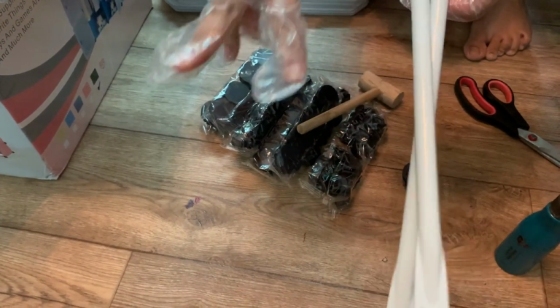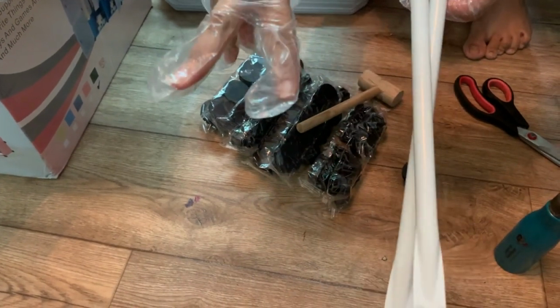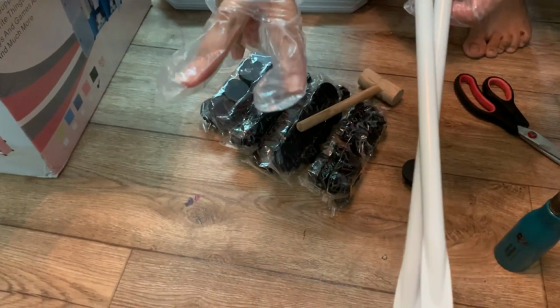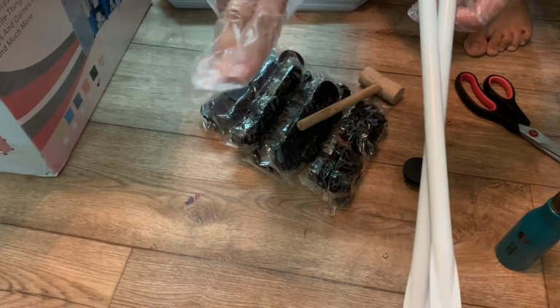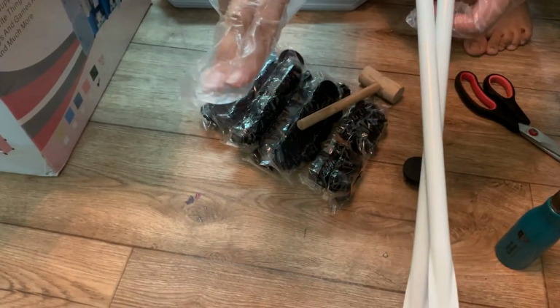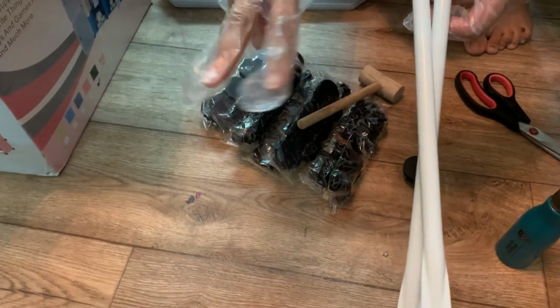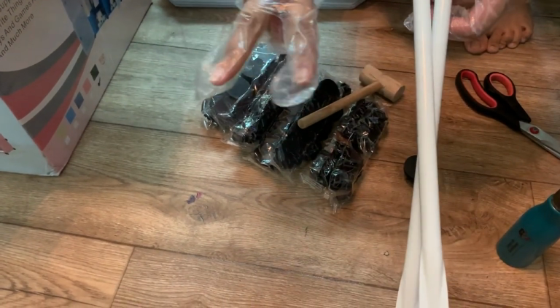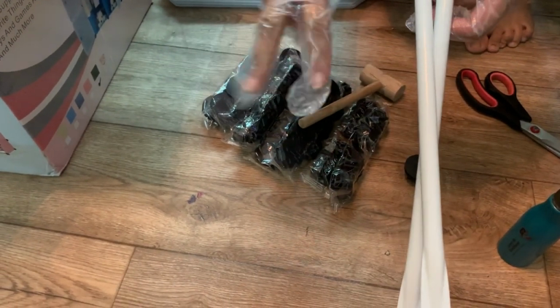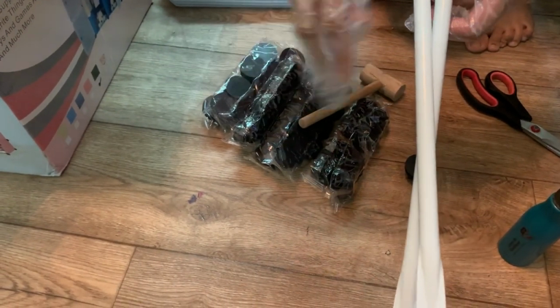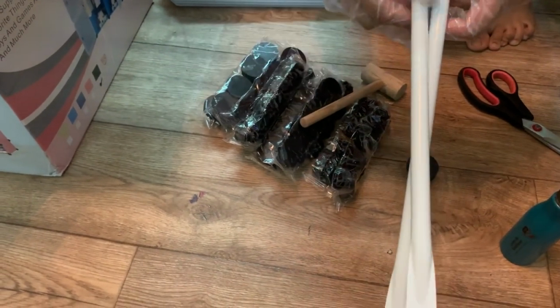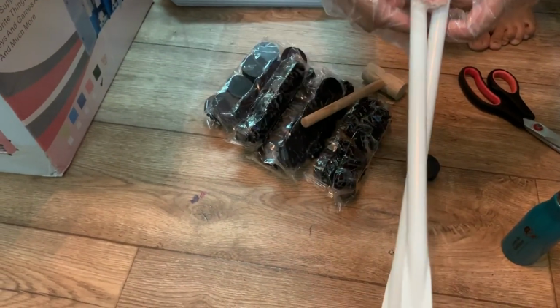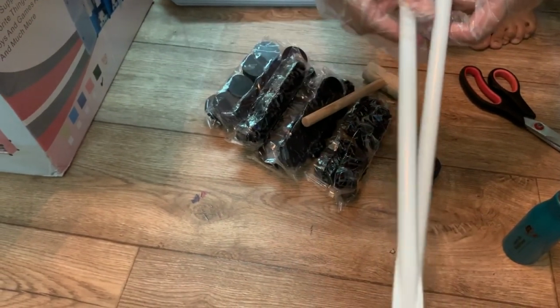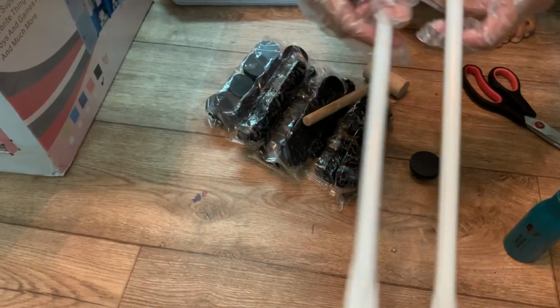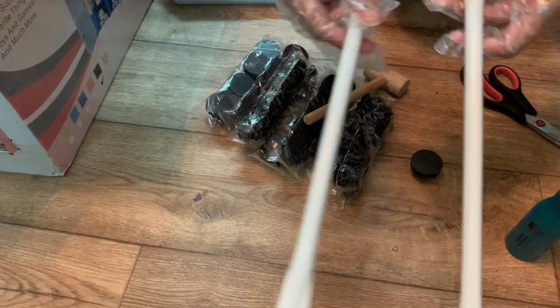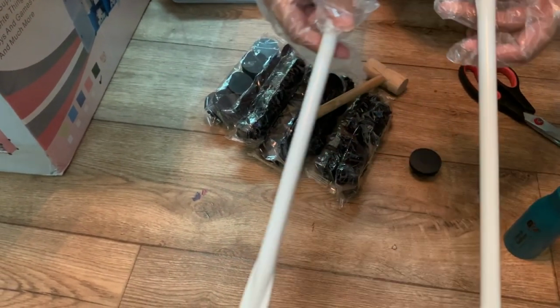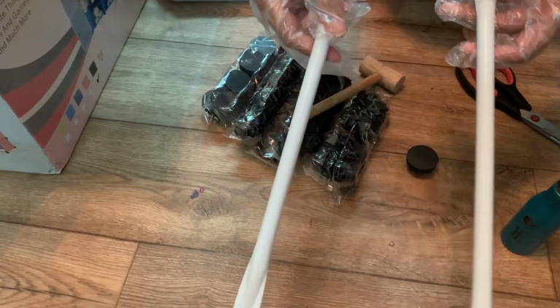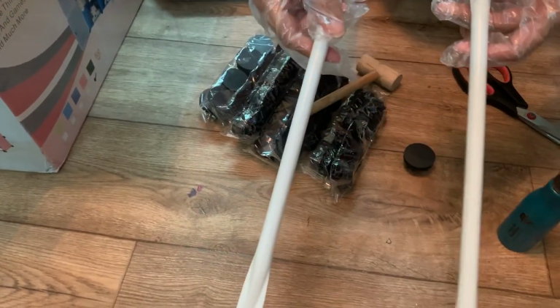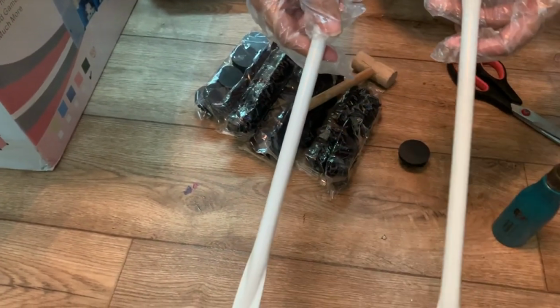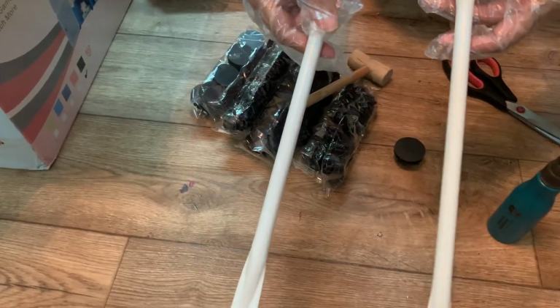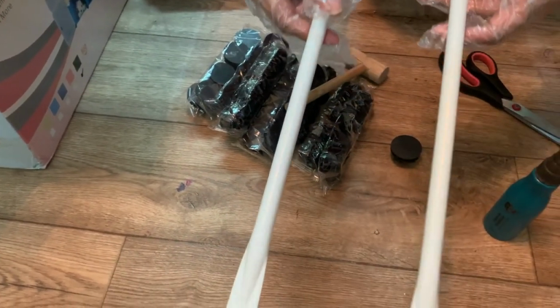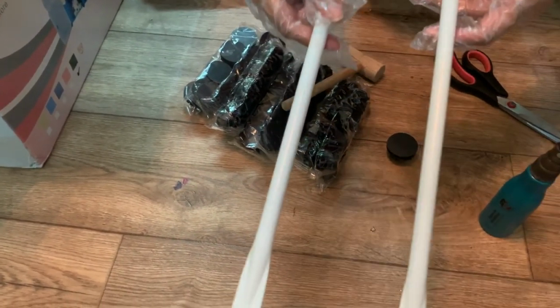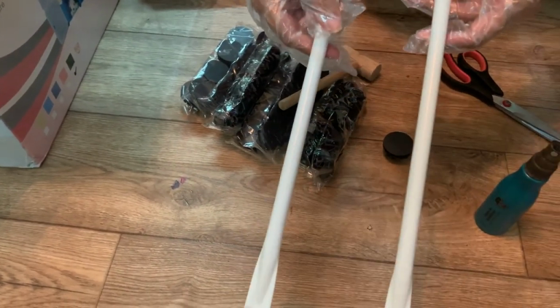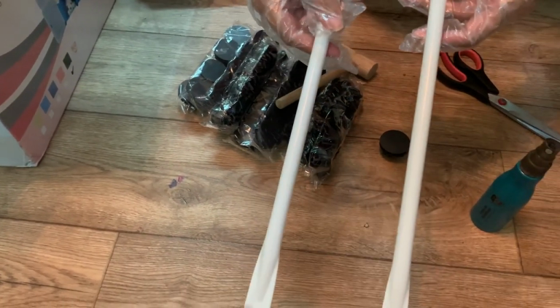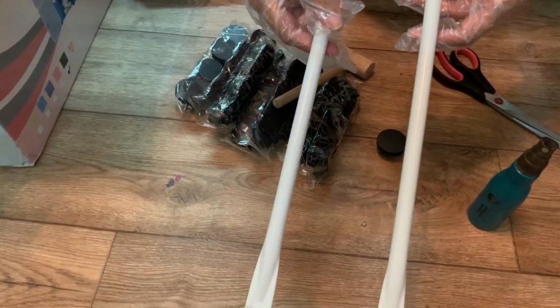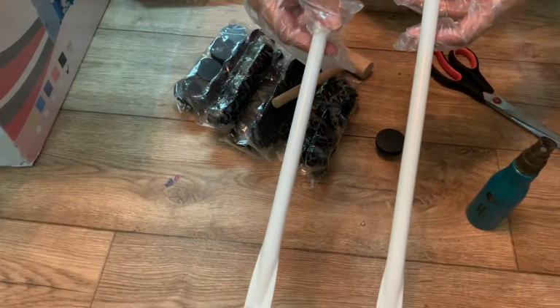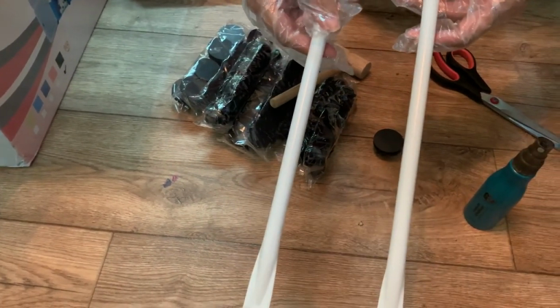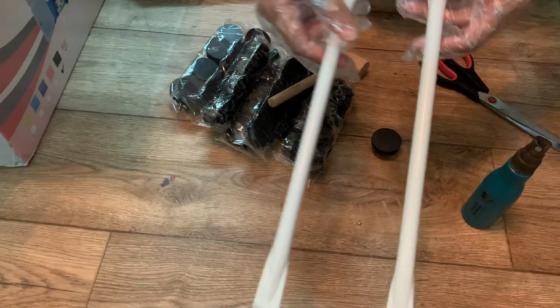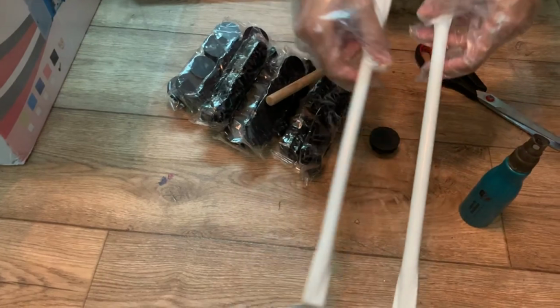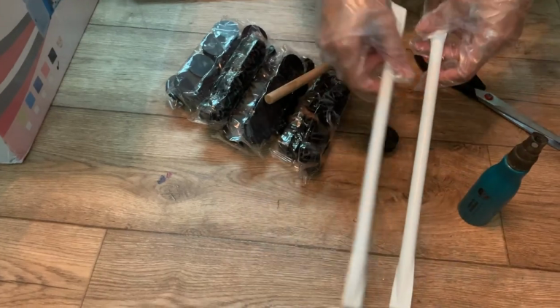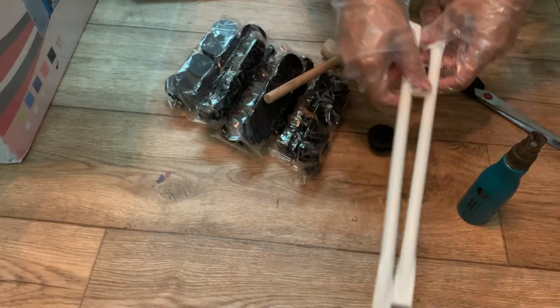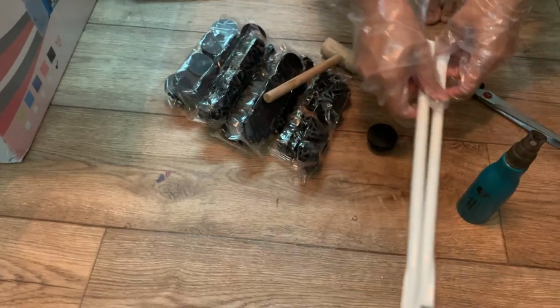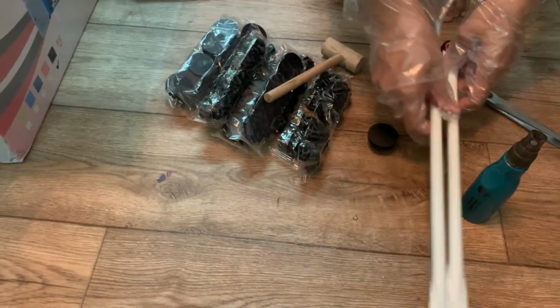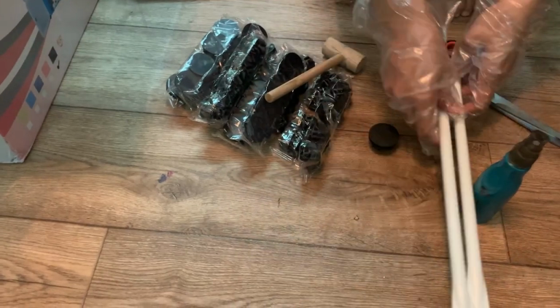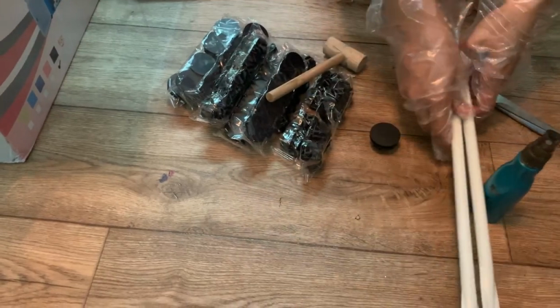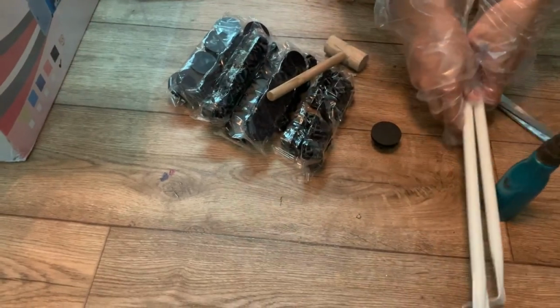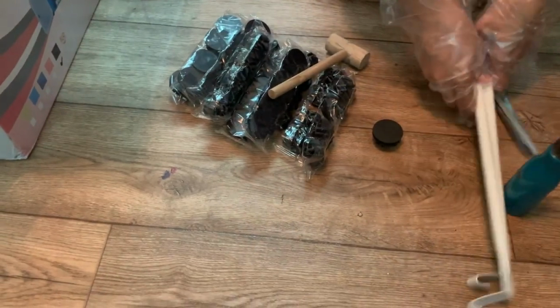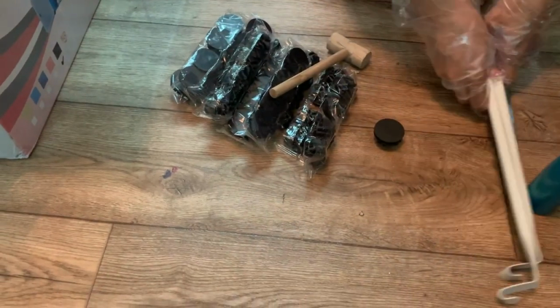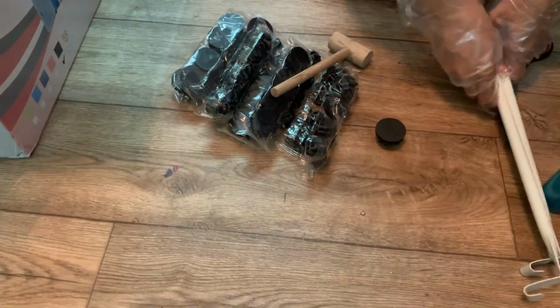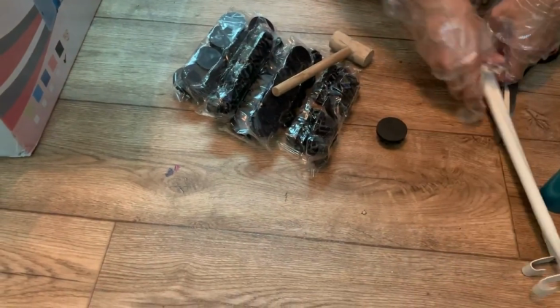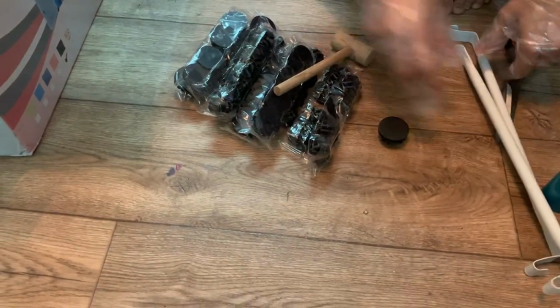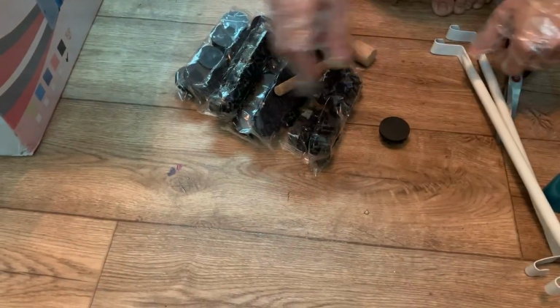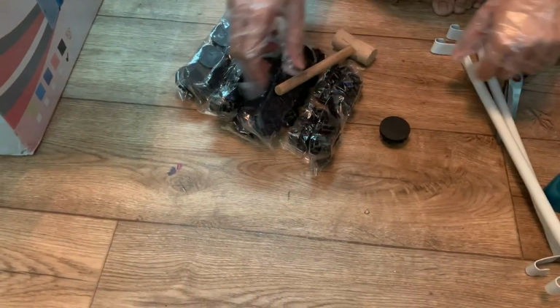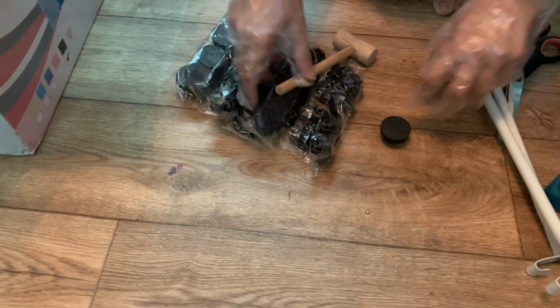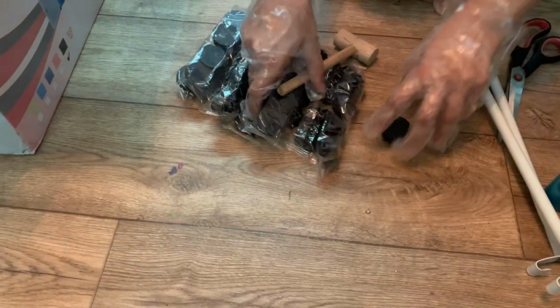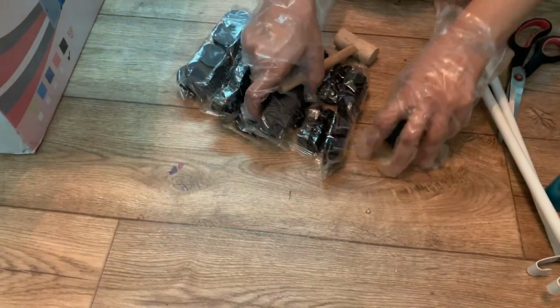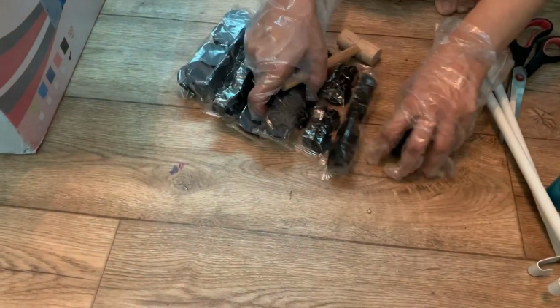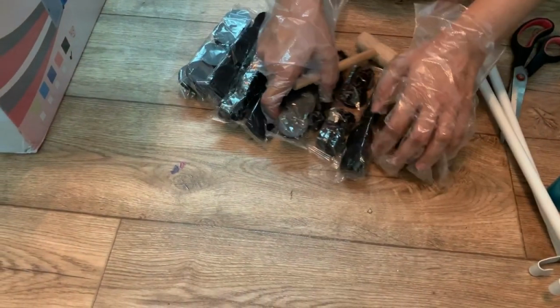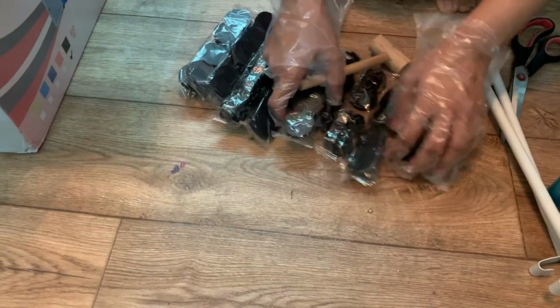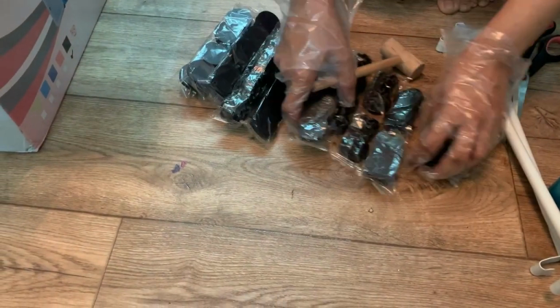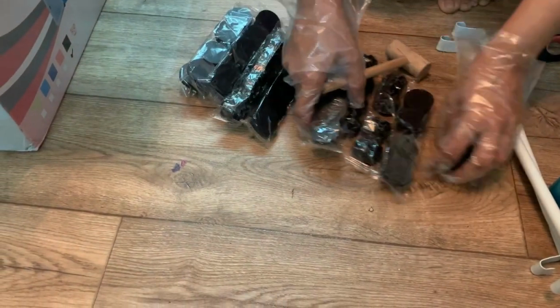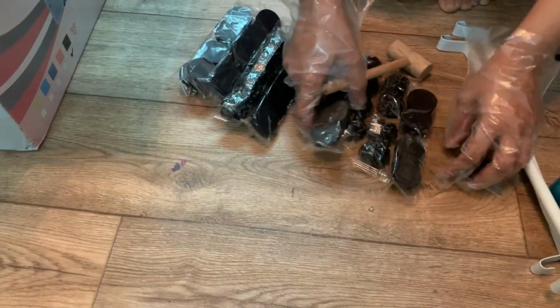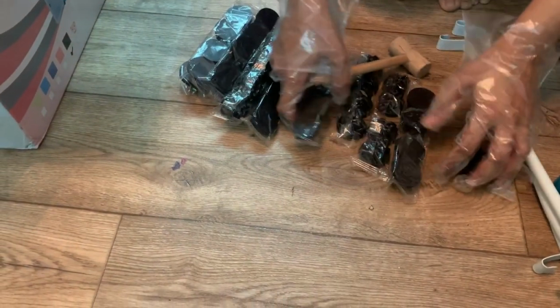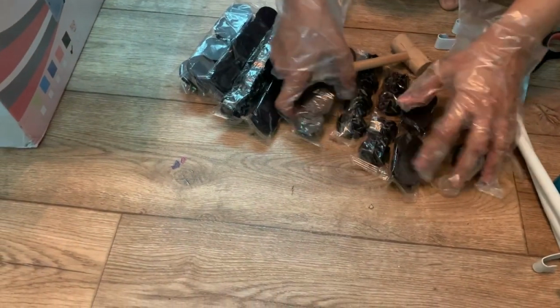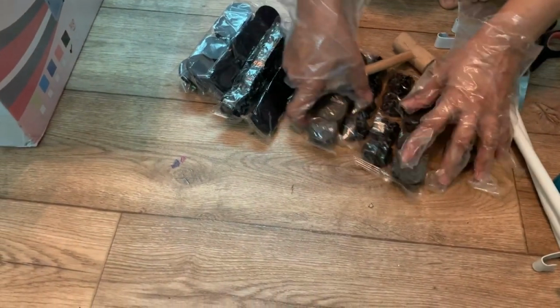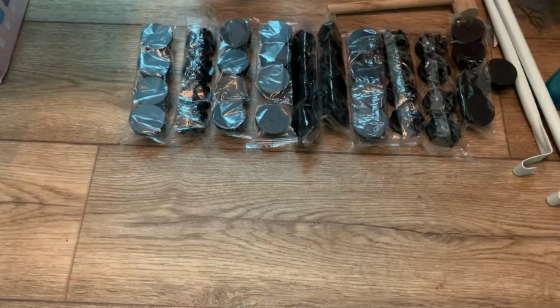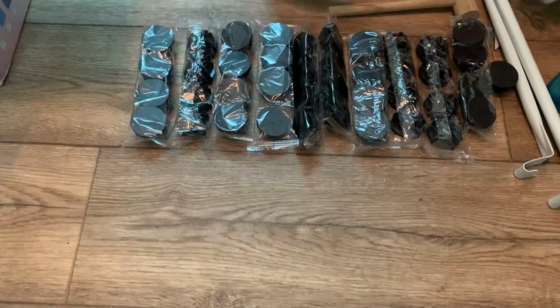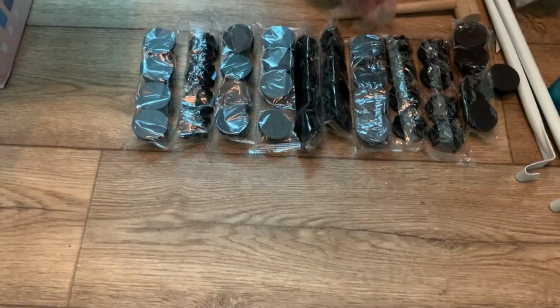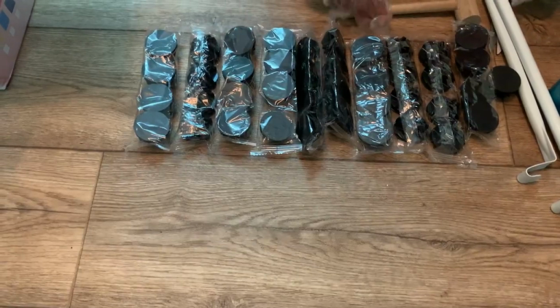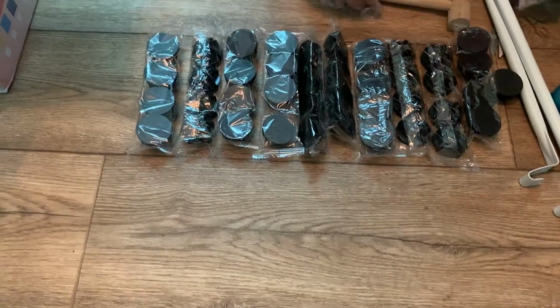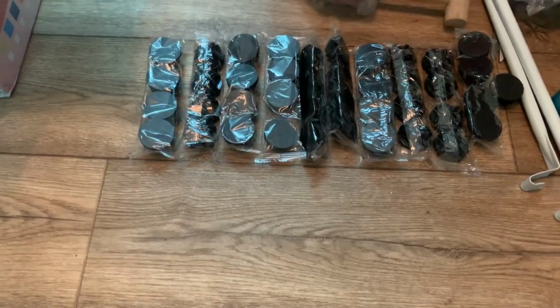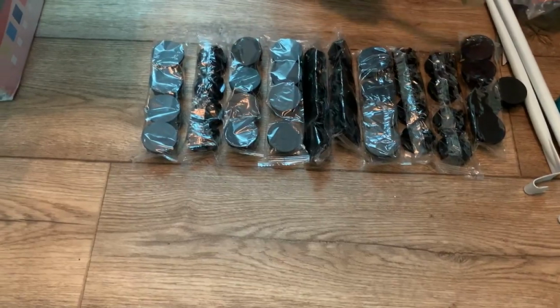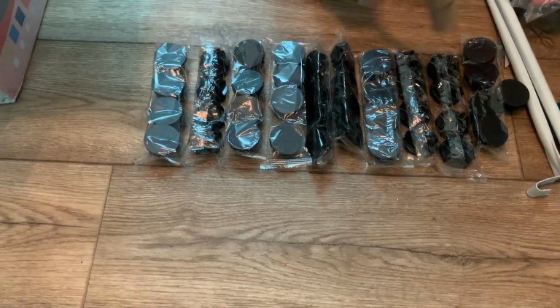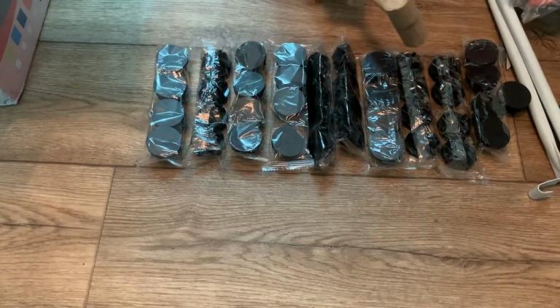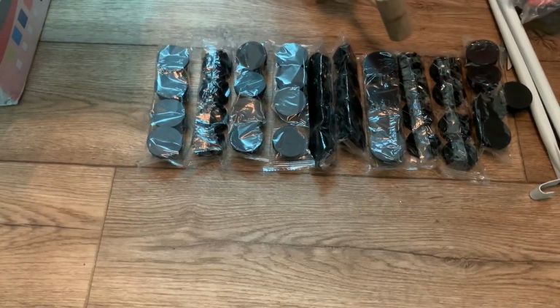In the box we got one wooden hammer, which is quite useful for putting it together. We also got a bunch of connectors and a couple of anchors, which you can use for hanging purposes.